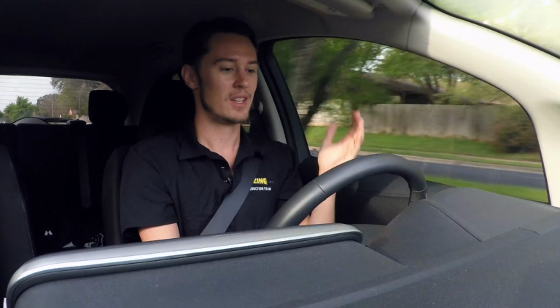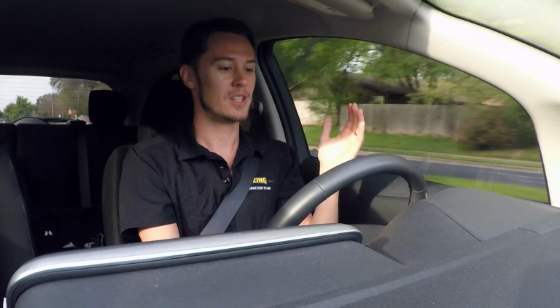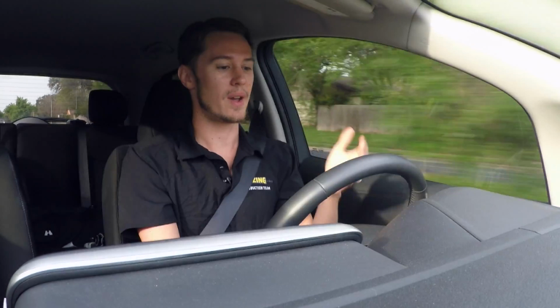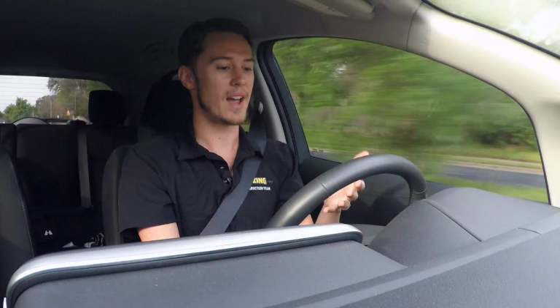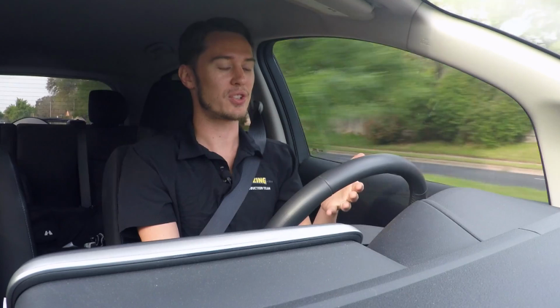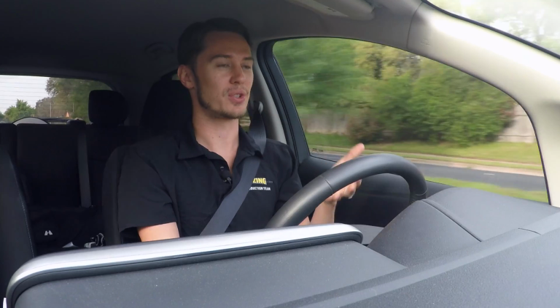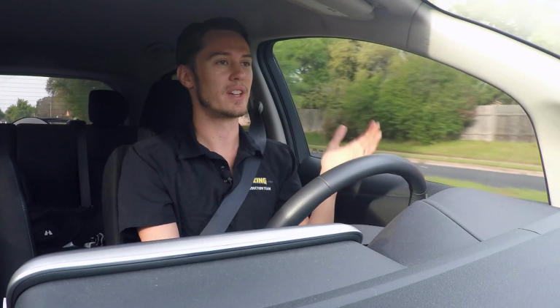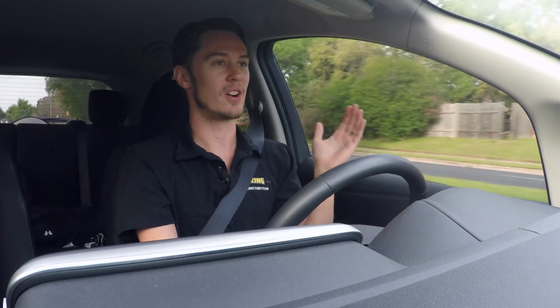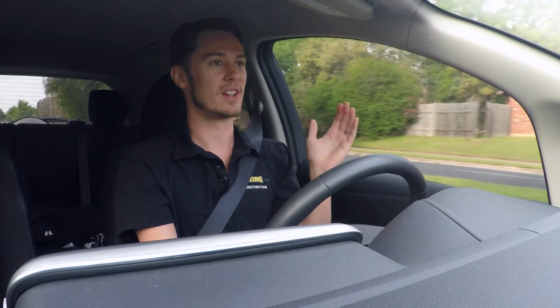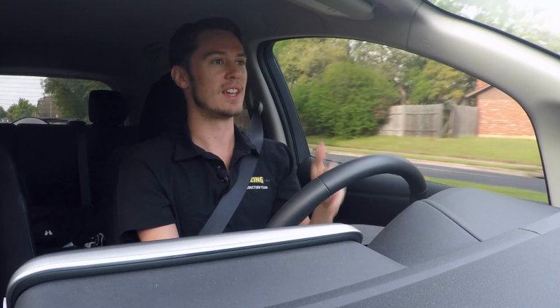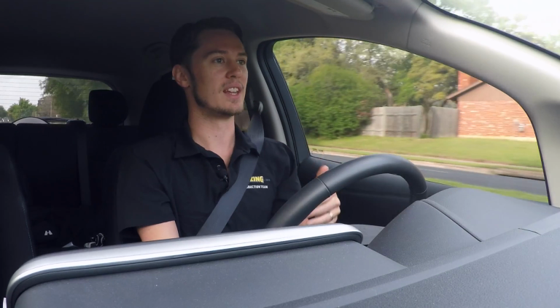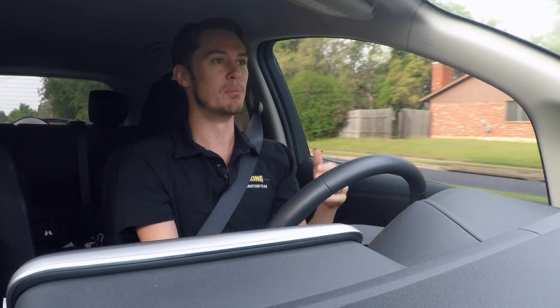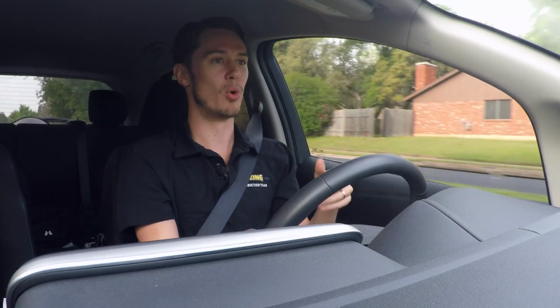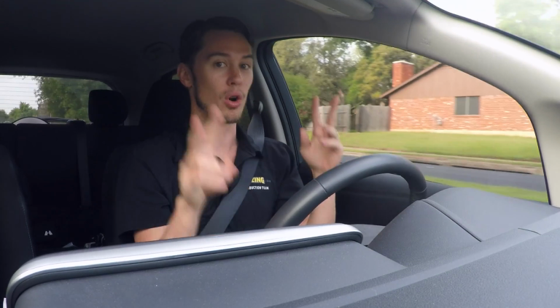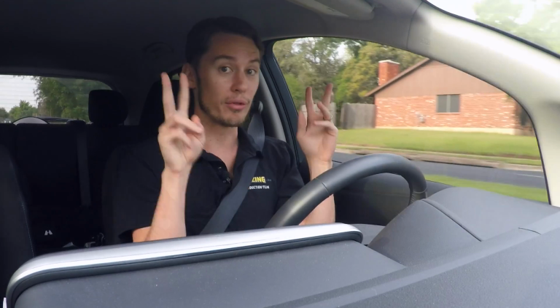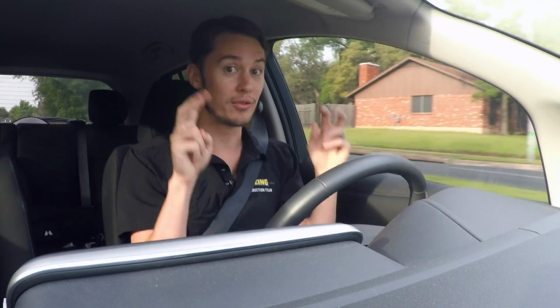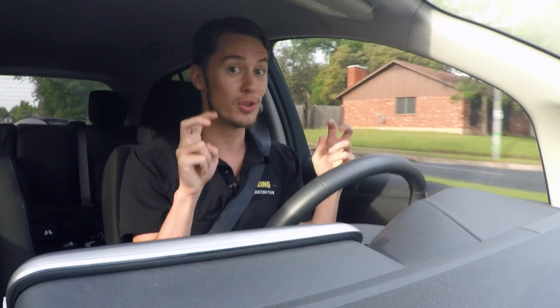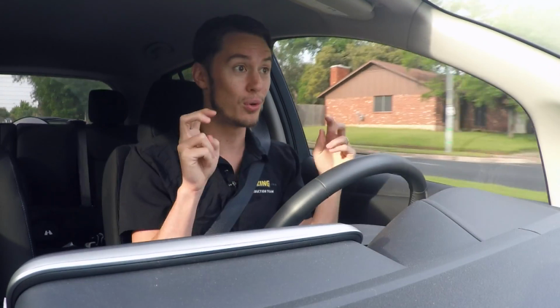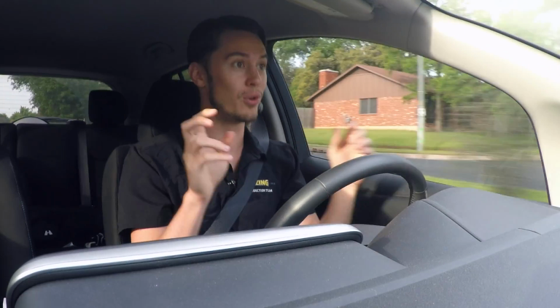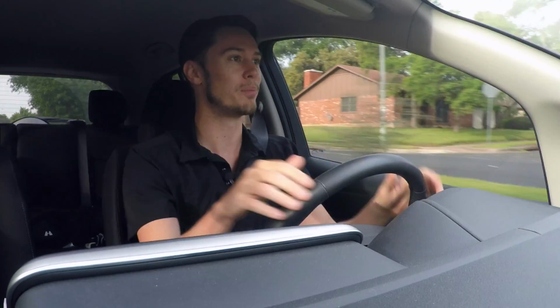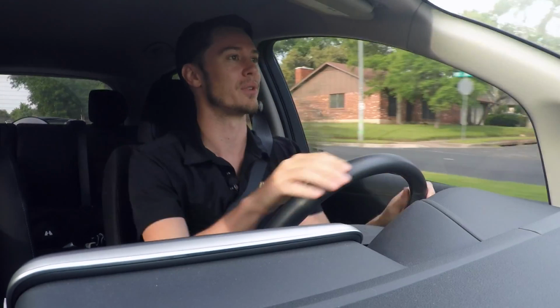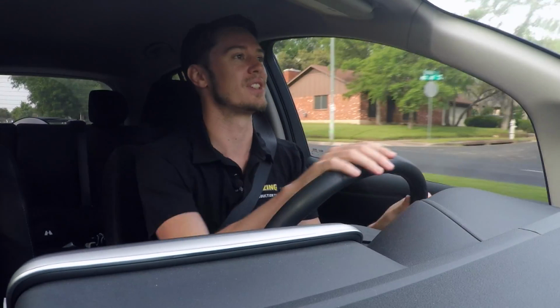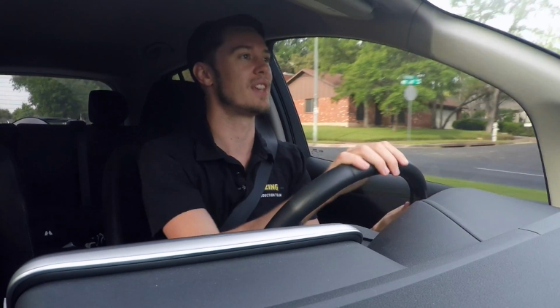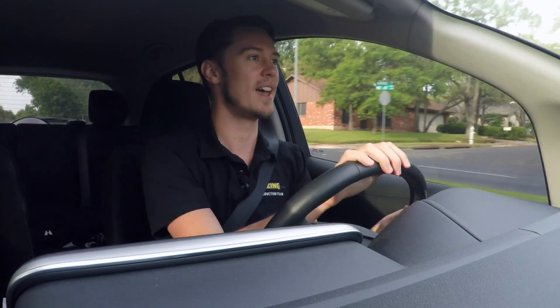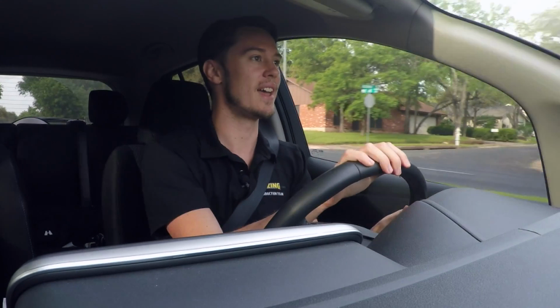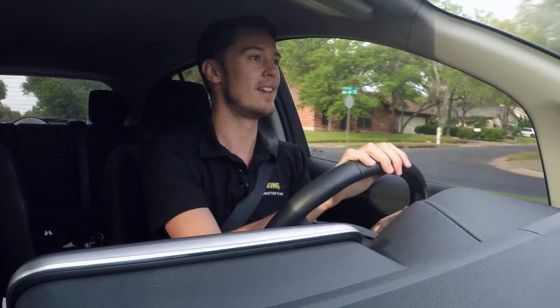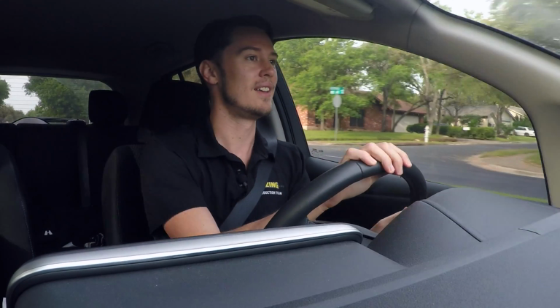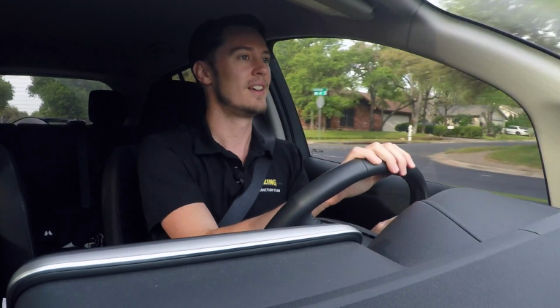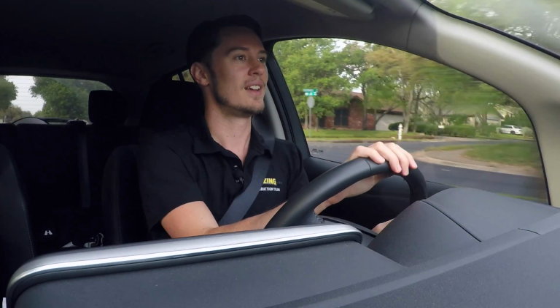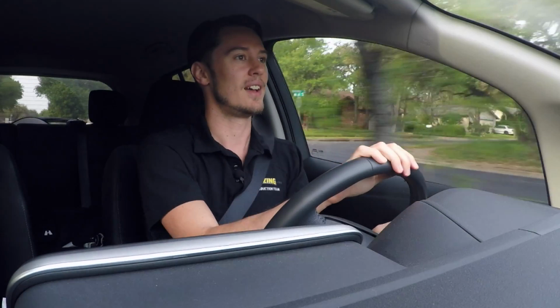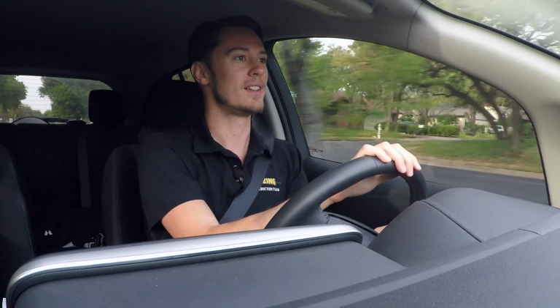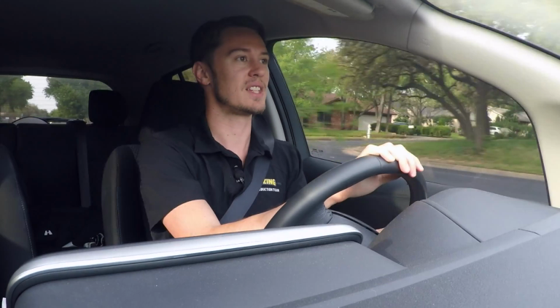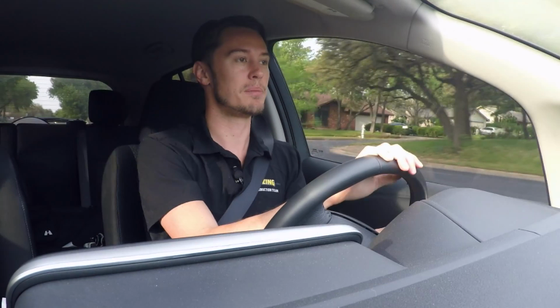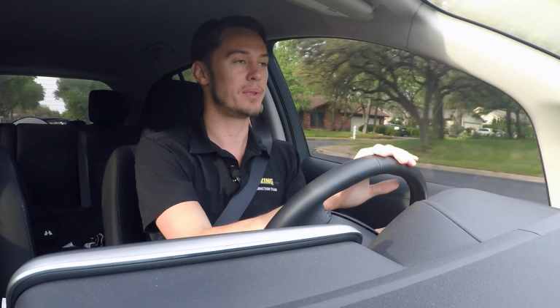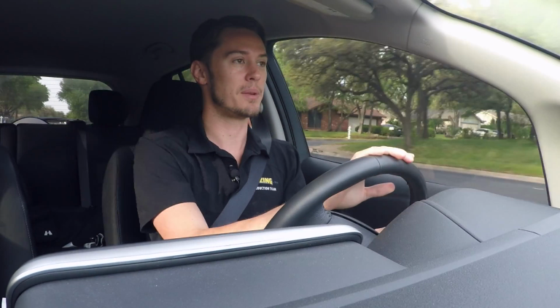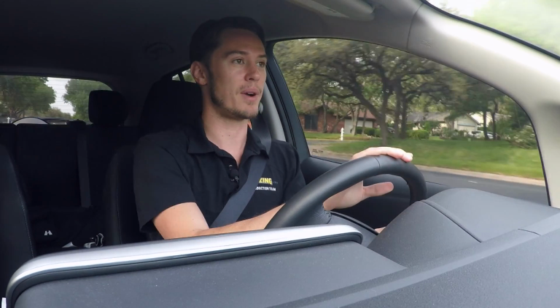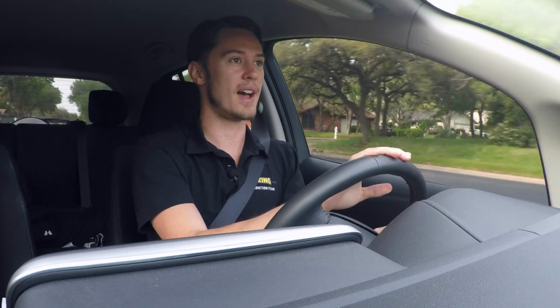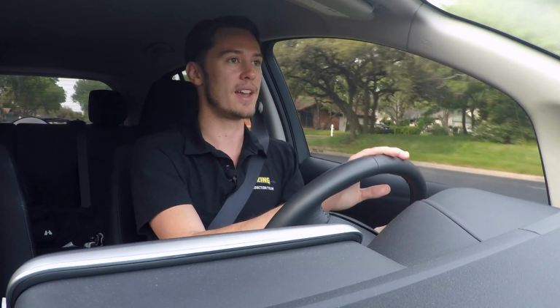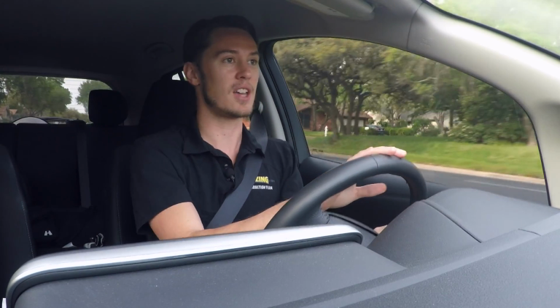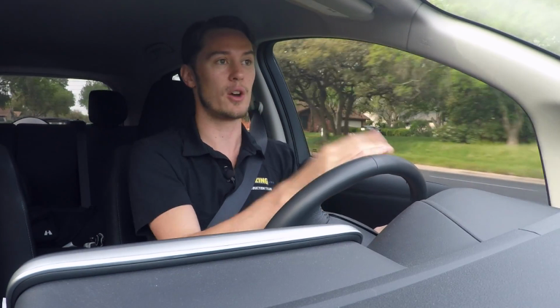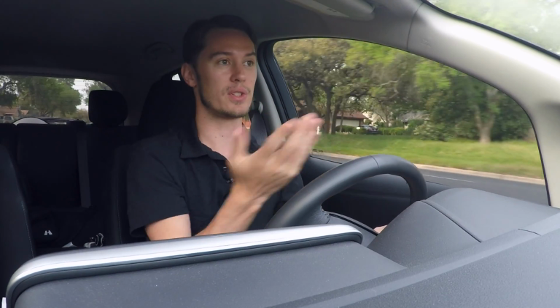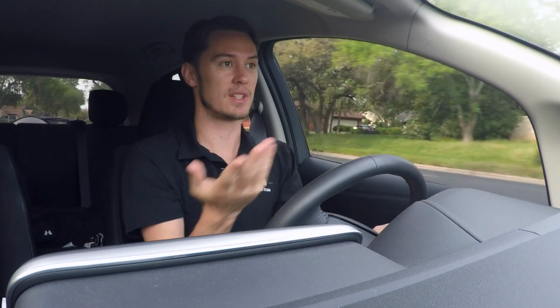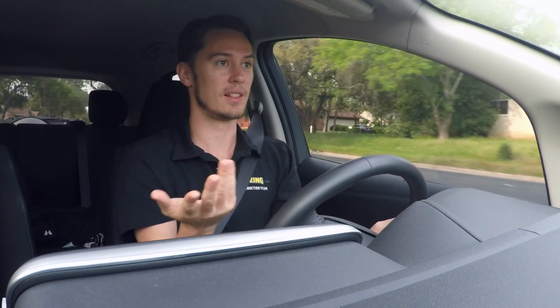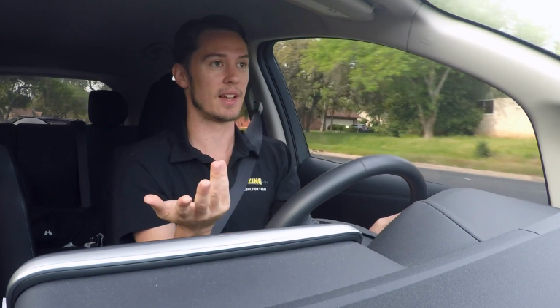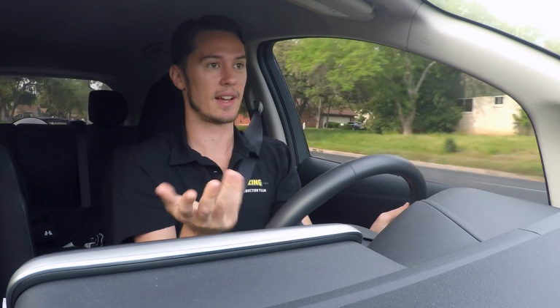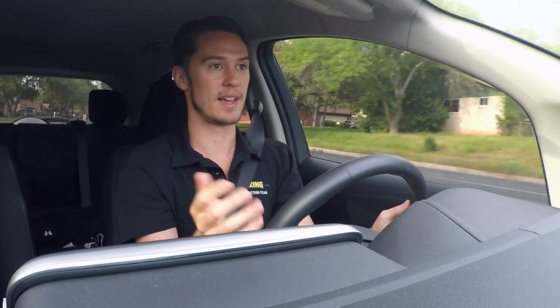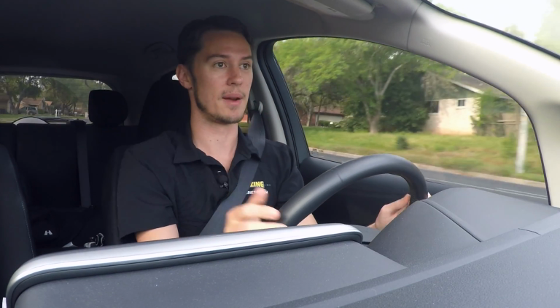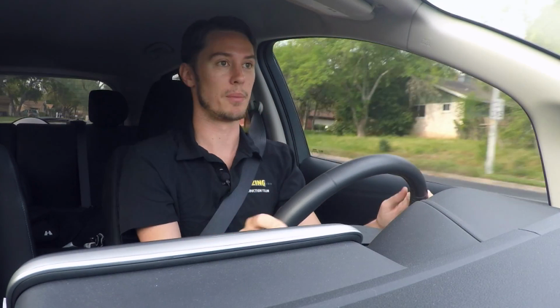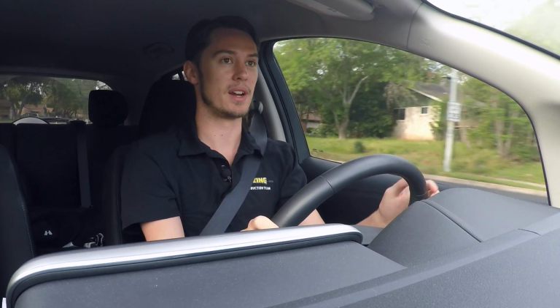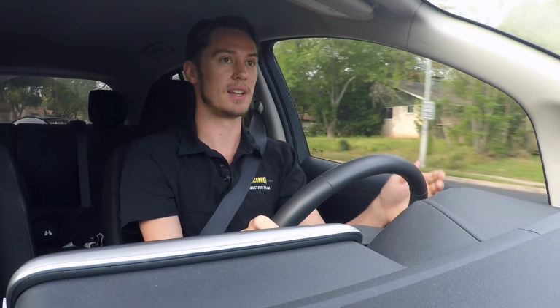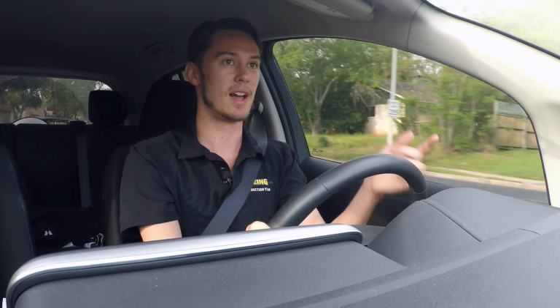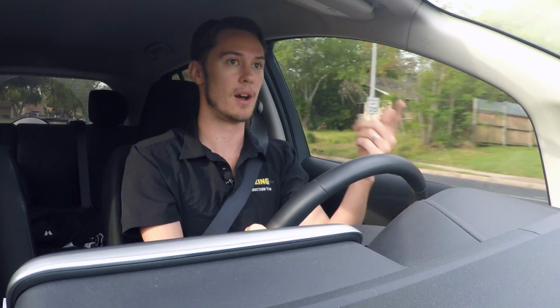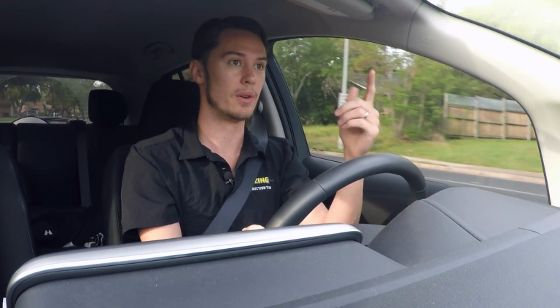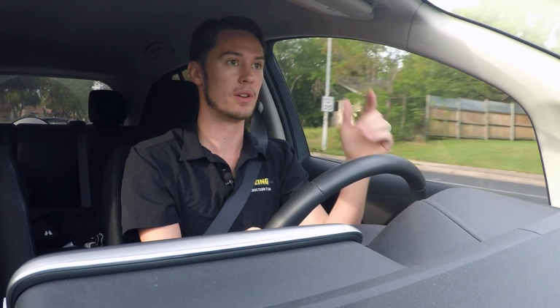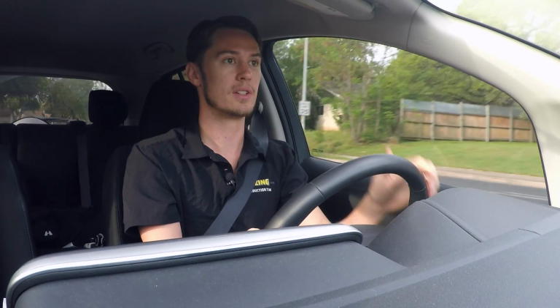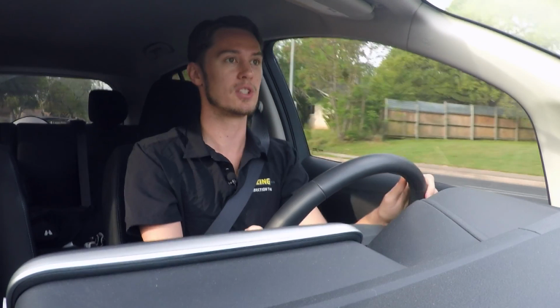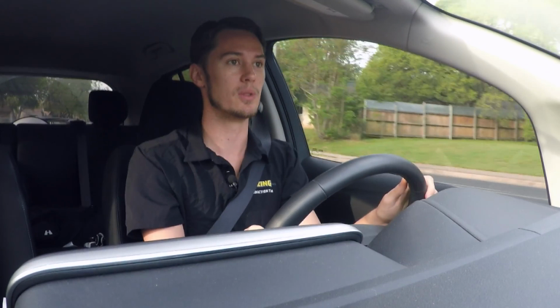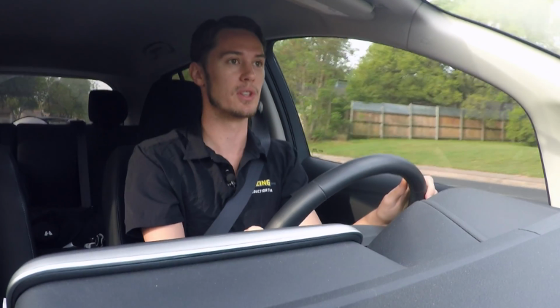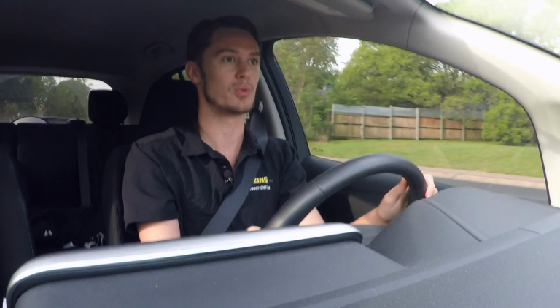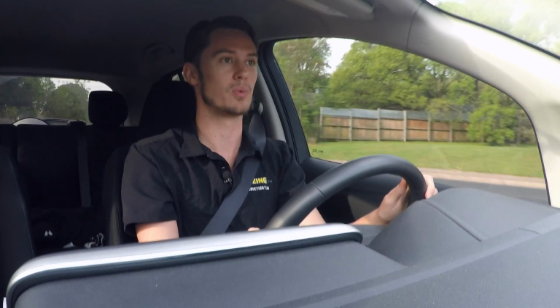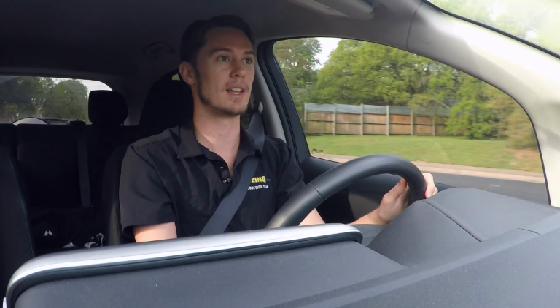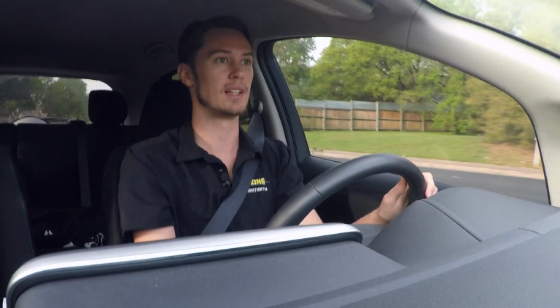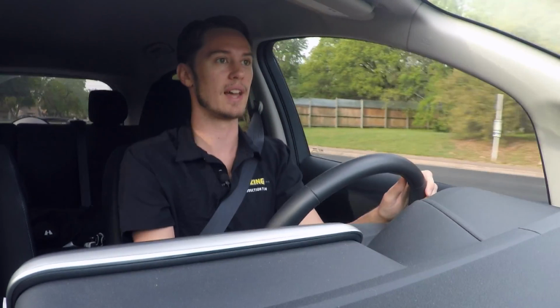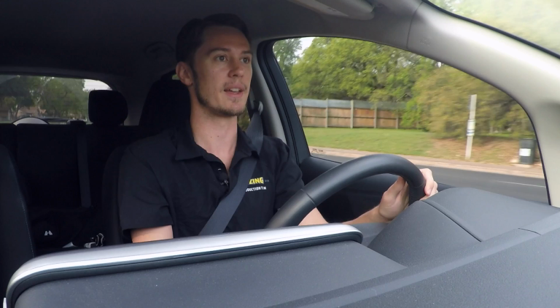You're actually getting more fuel, per se, simply by coasting like I am right now to this red light.